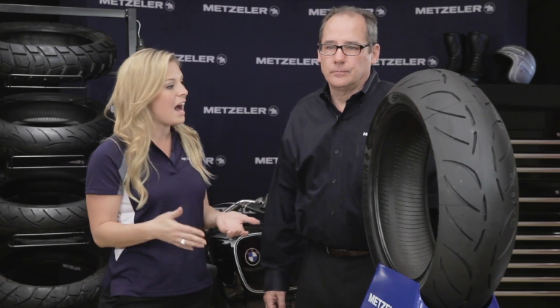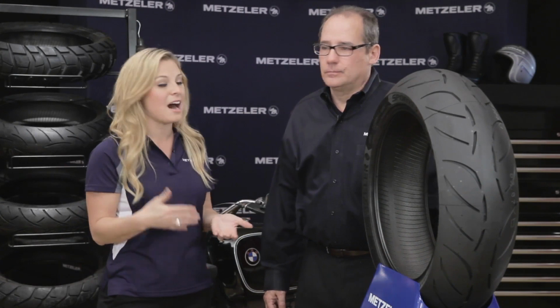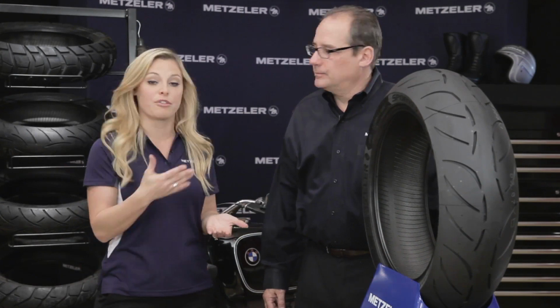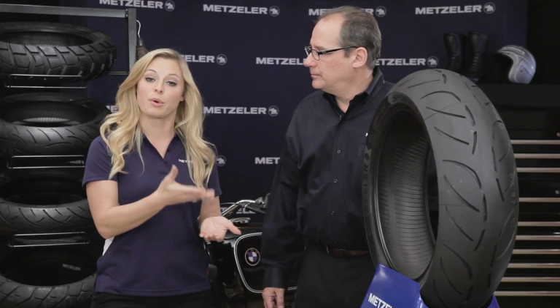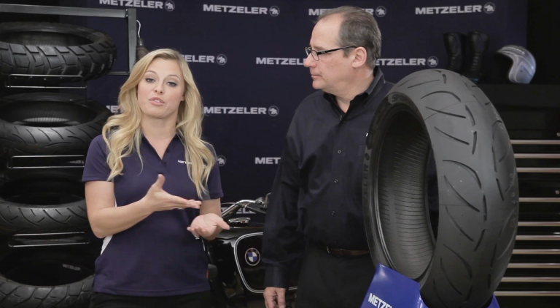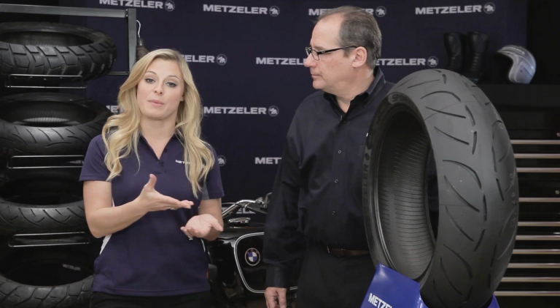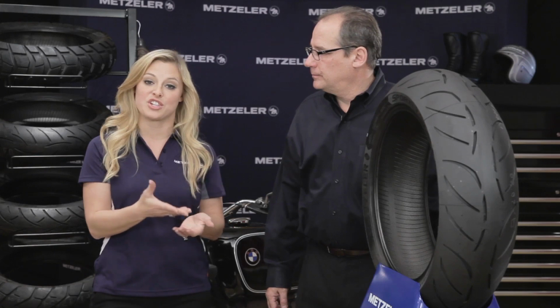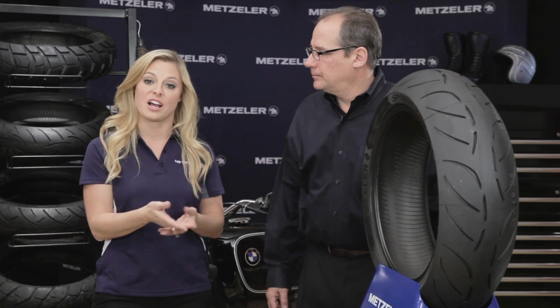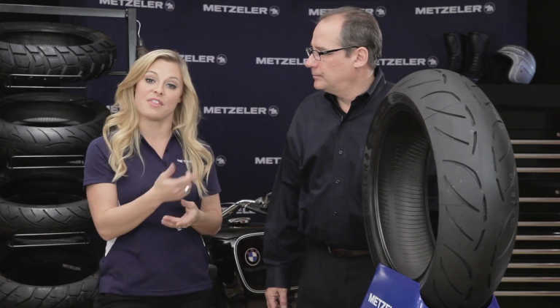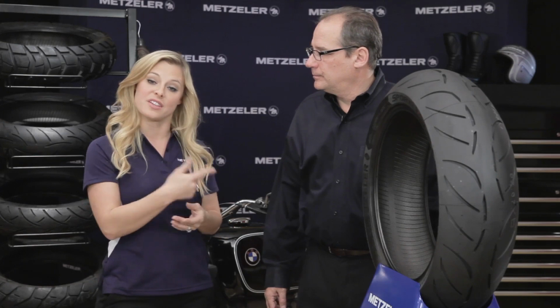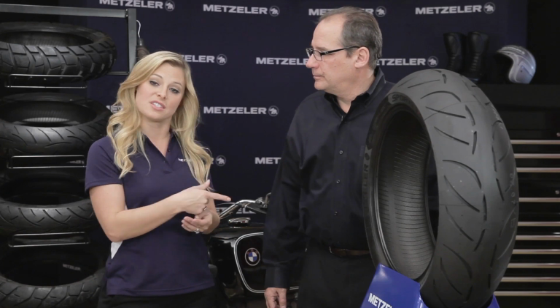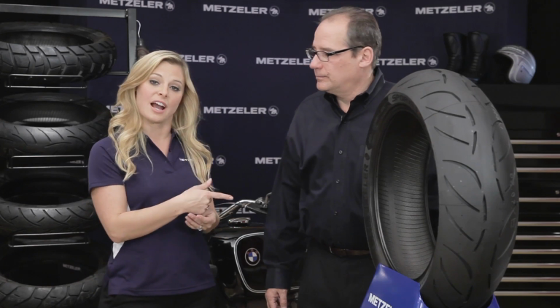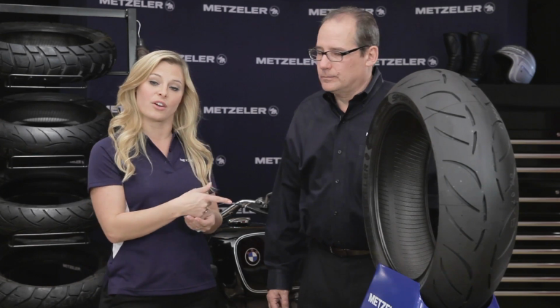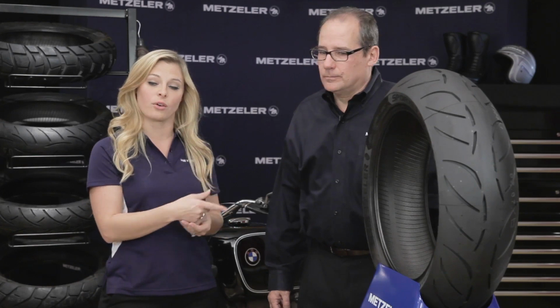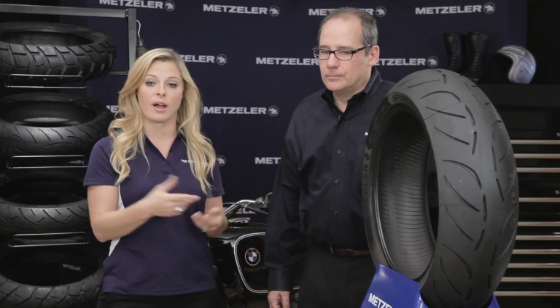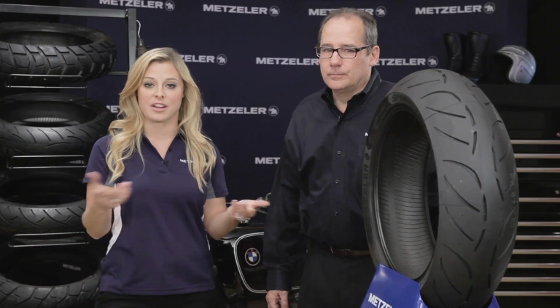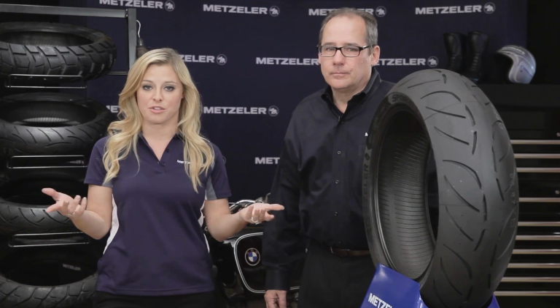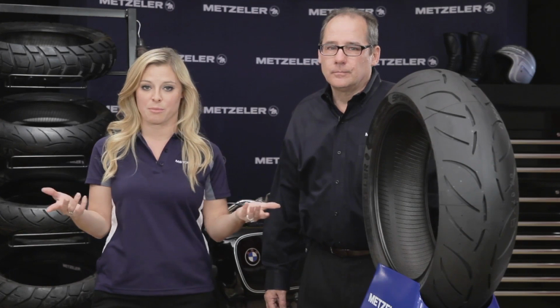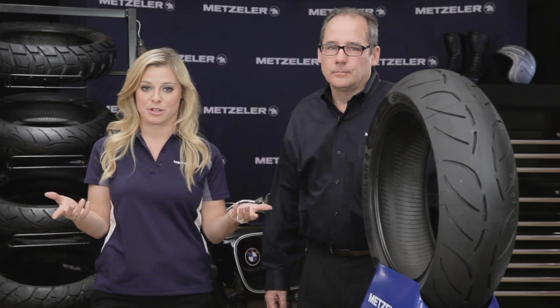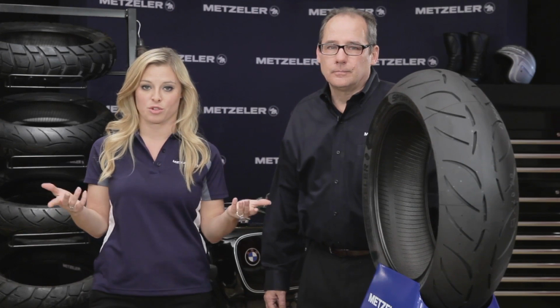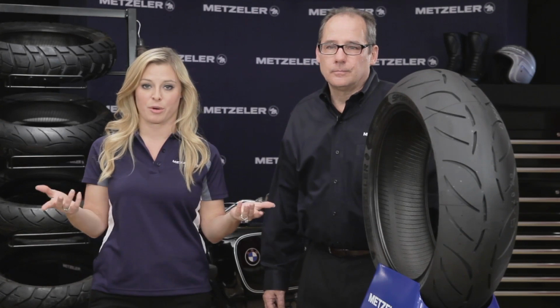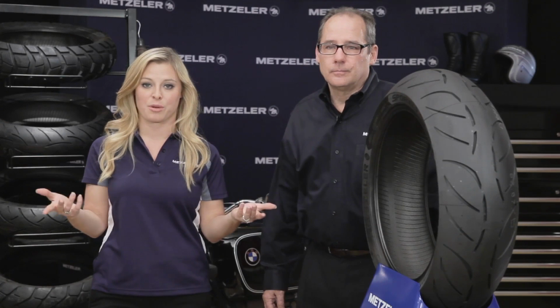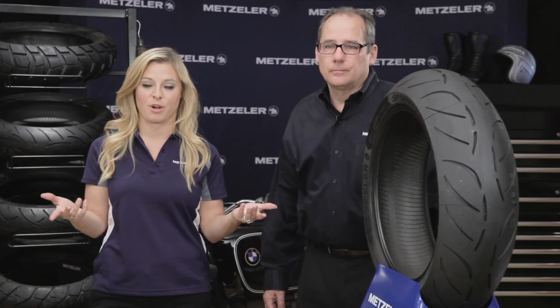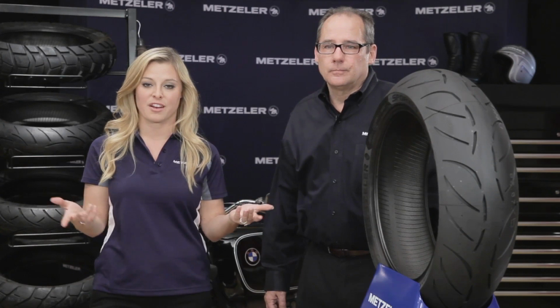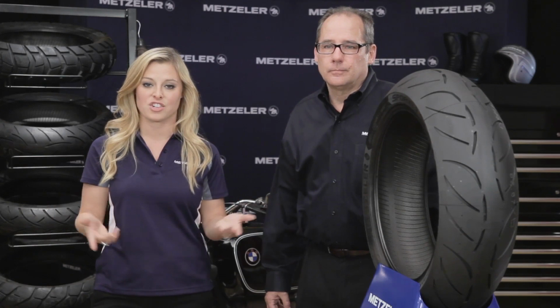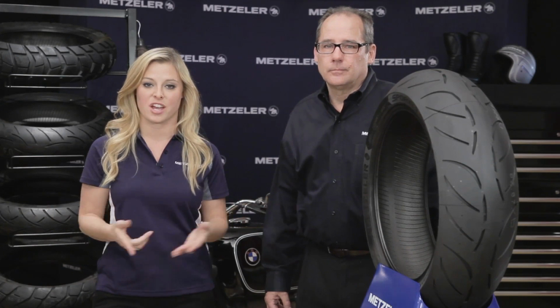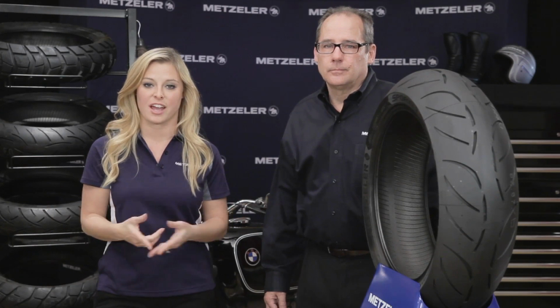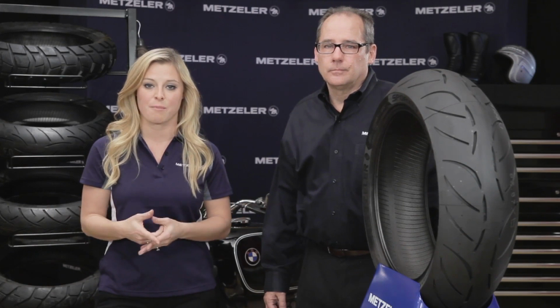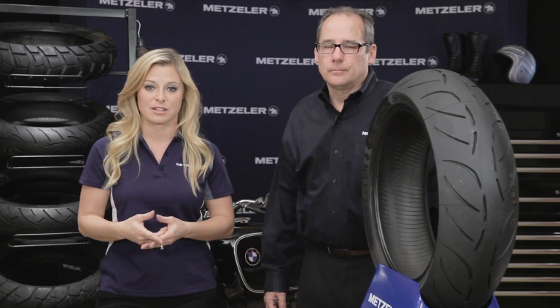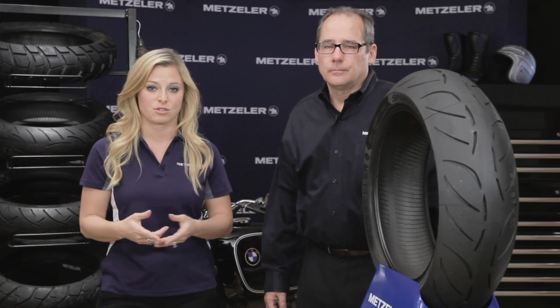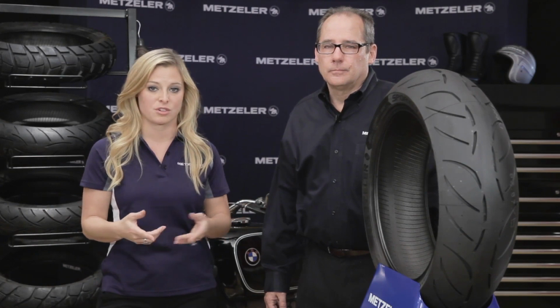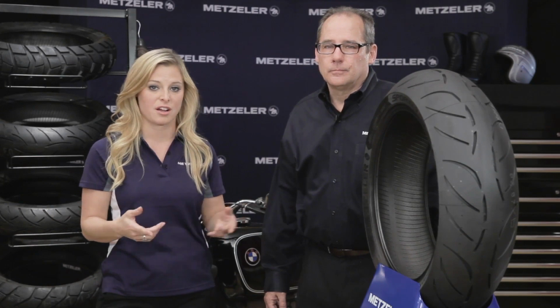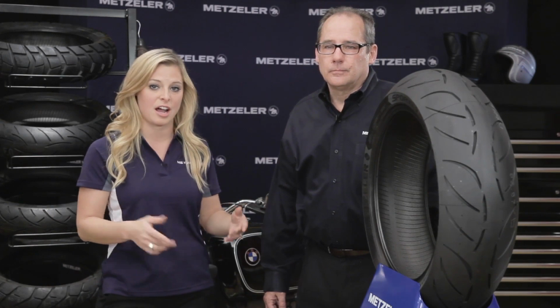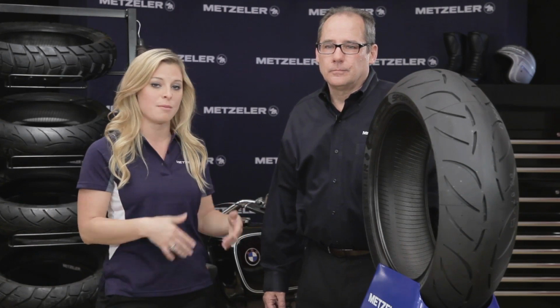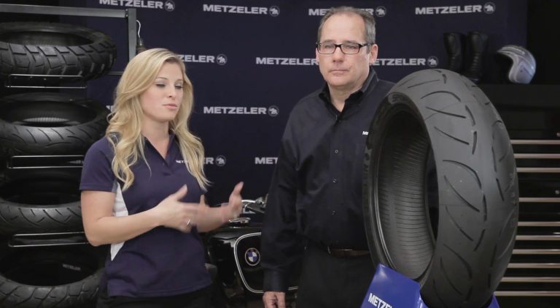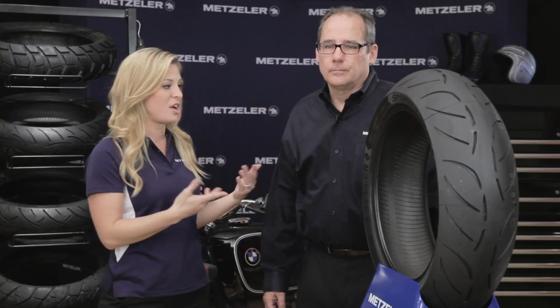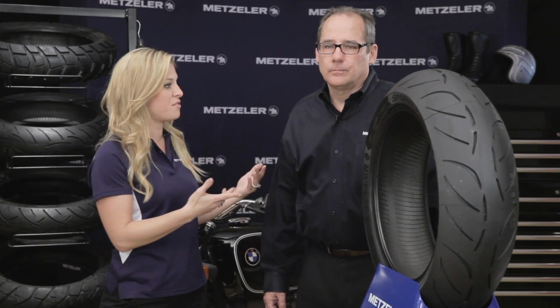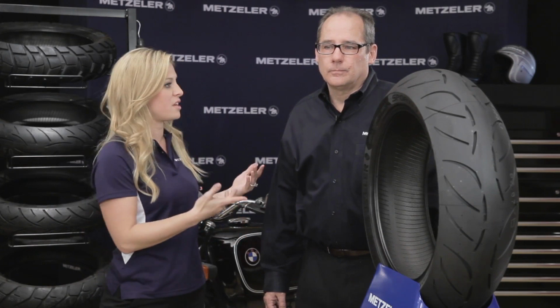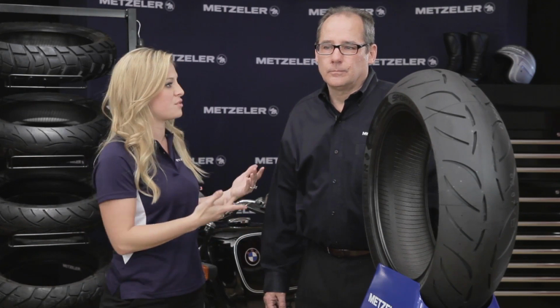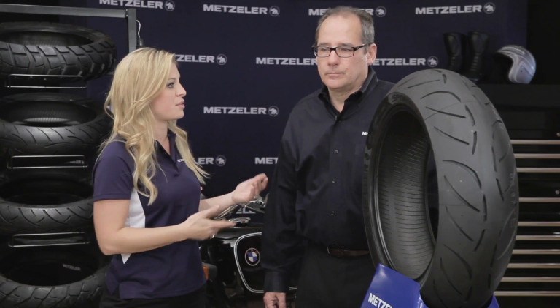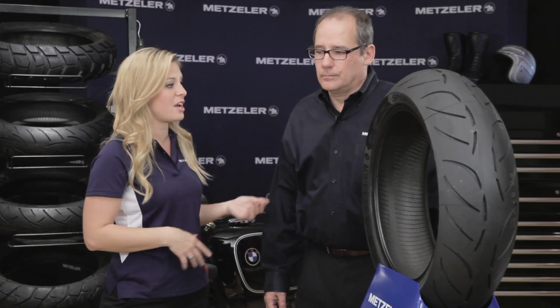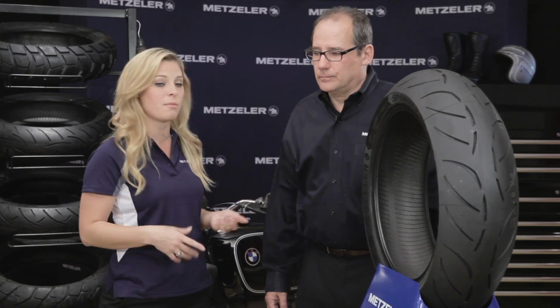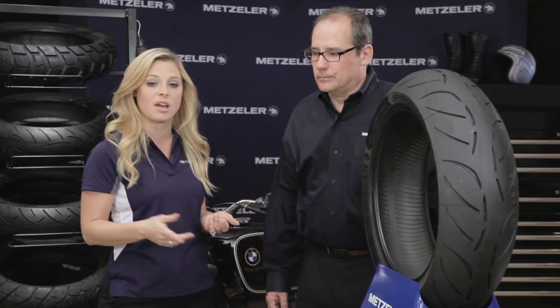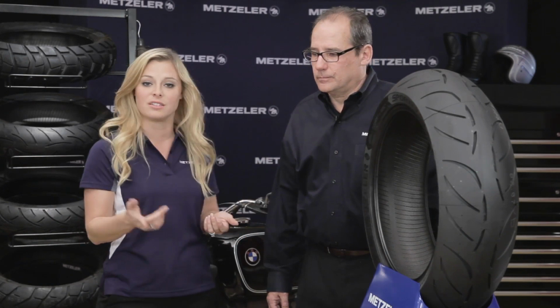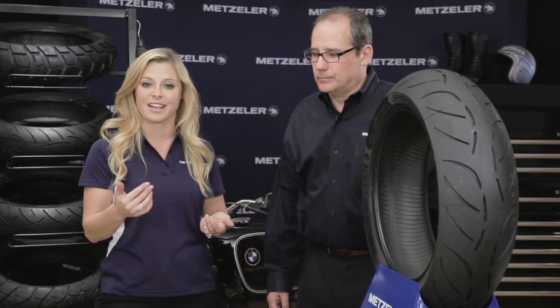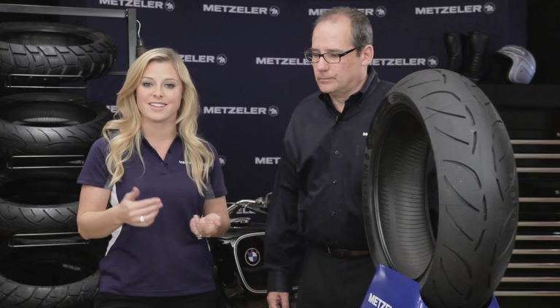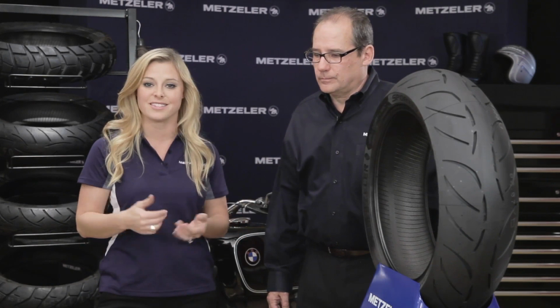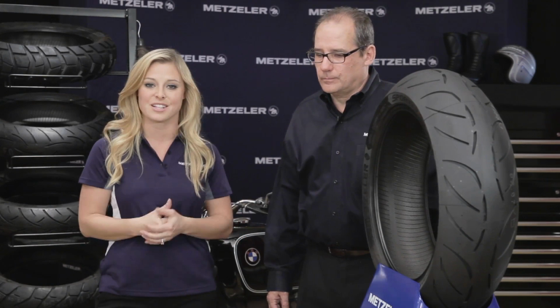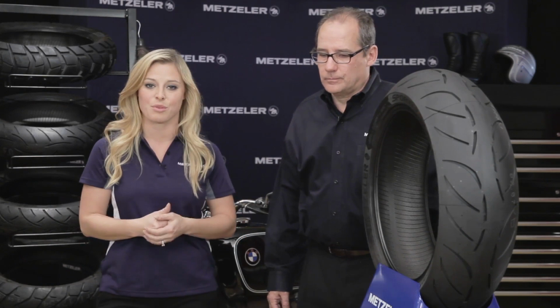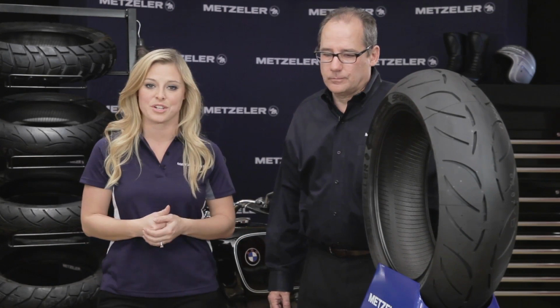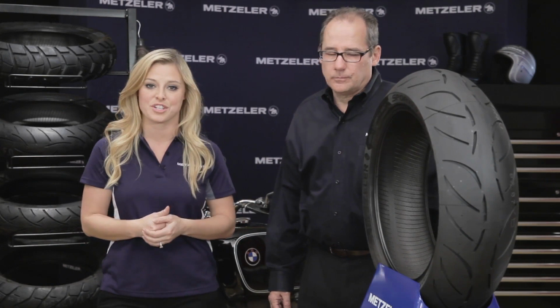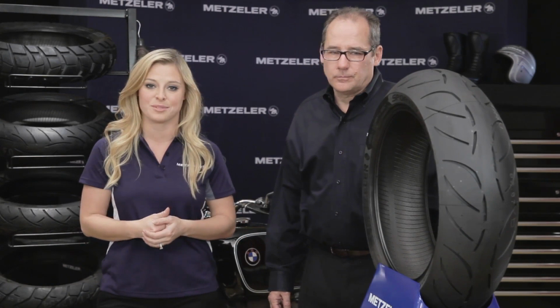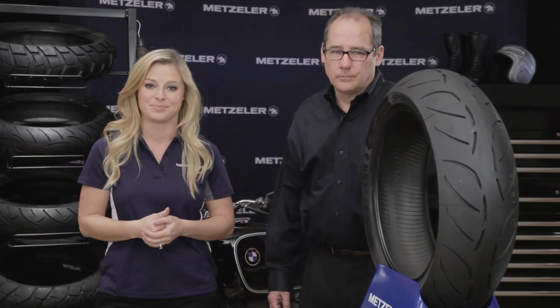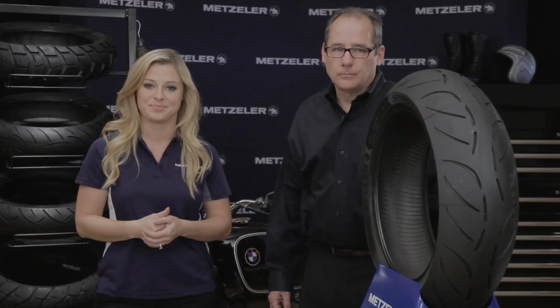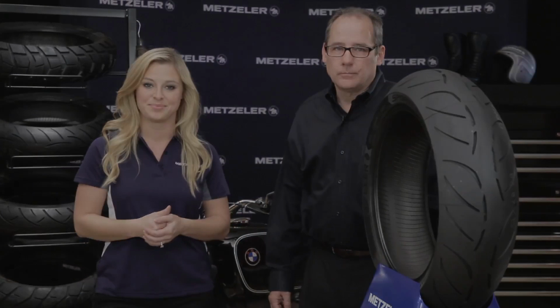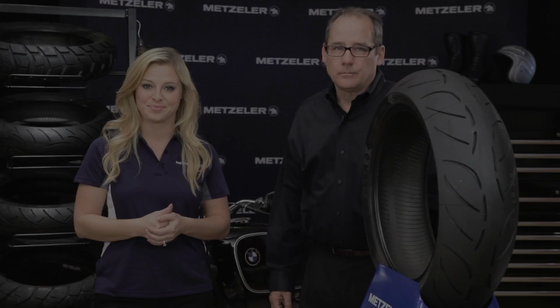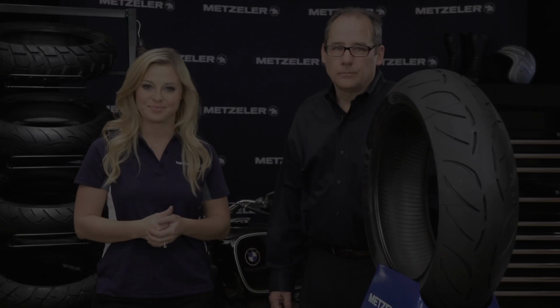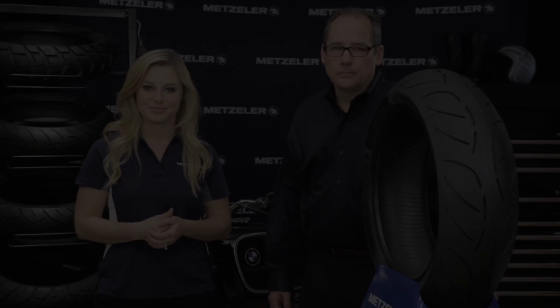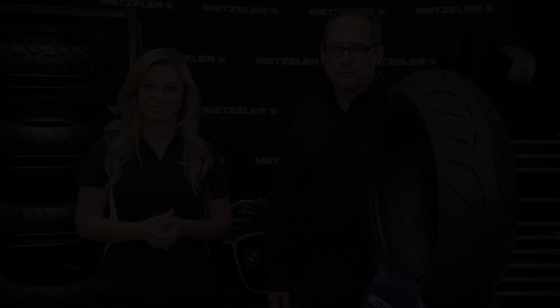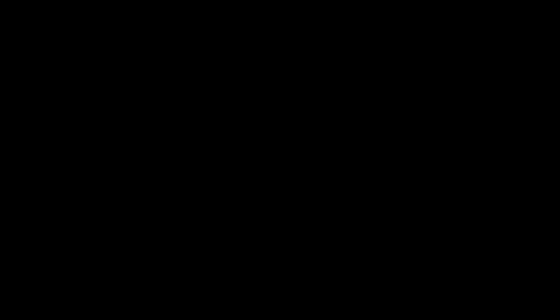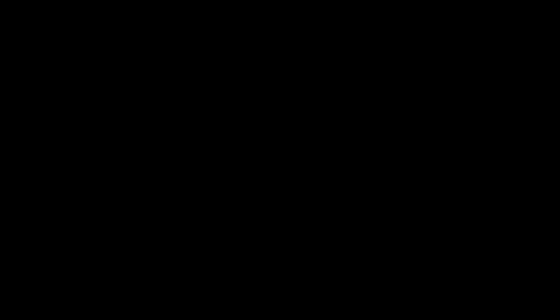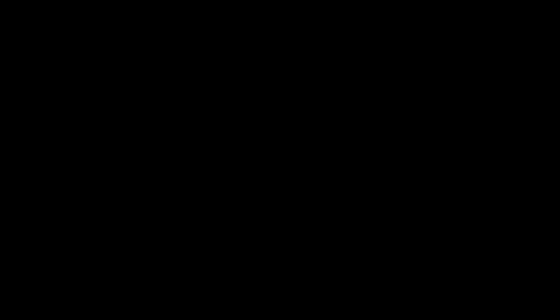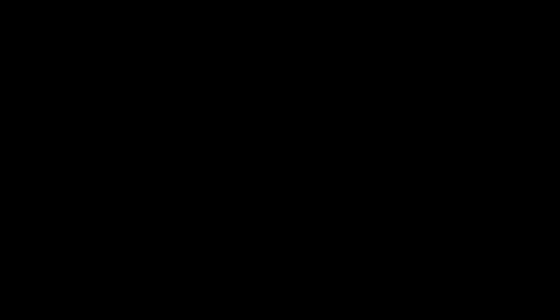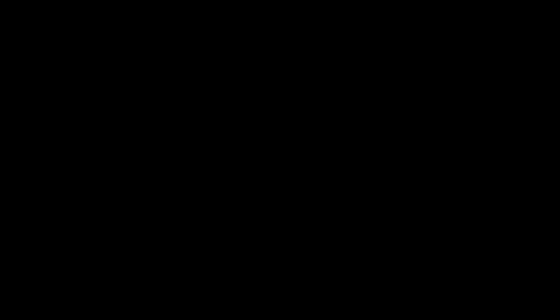For more information on this tire or any other Metzler brand product, check out Metzler.com. Jeff, thanks for your time, and thanks for watching. Thank you.